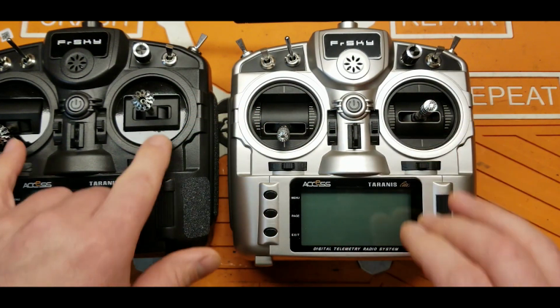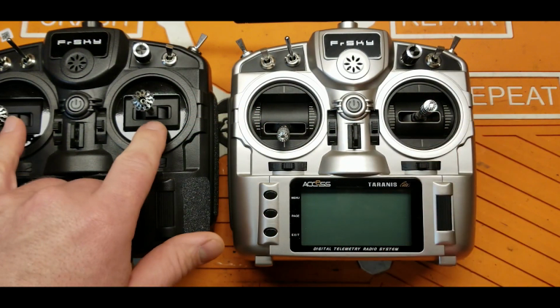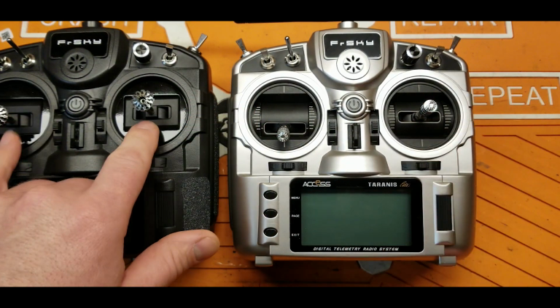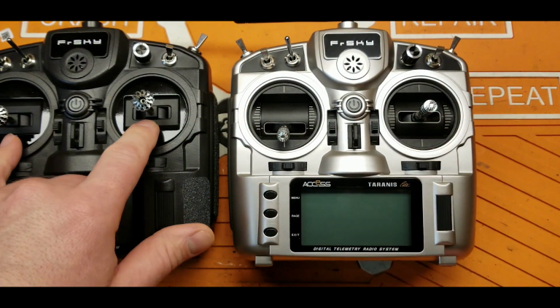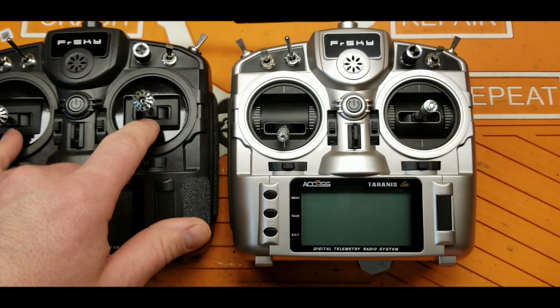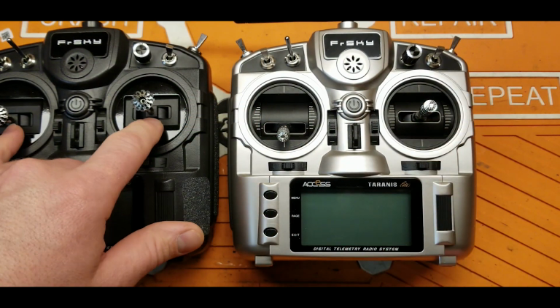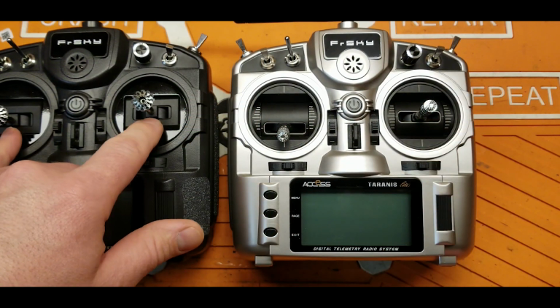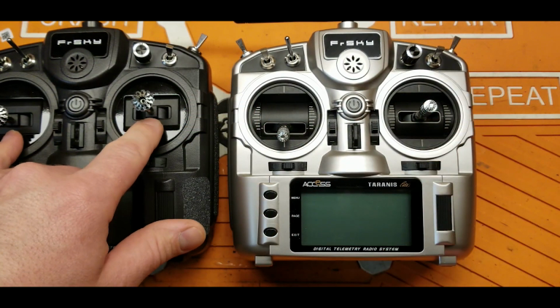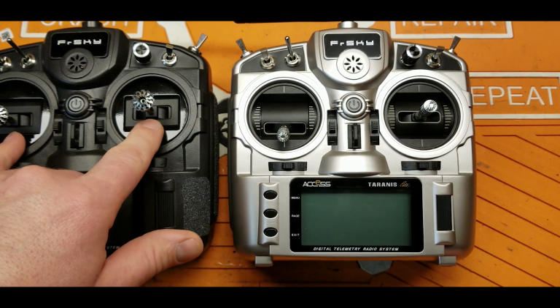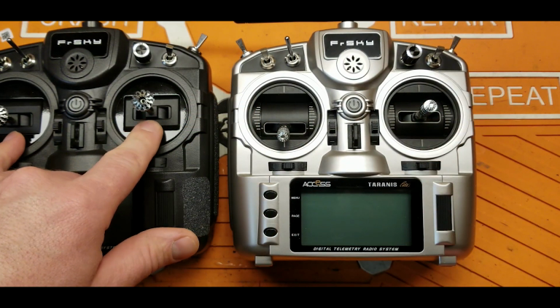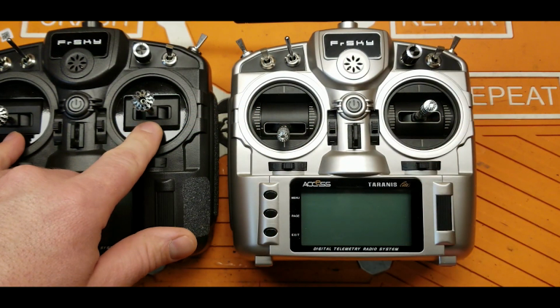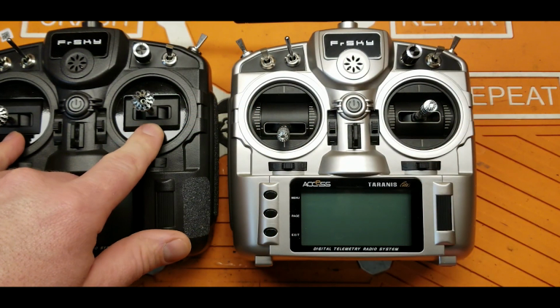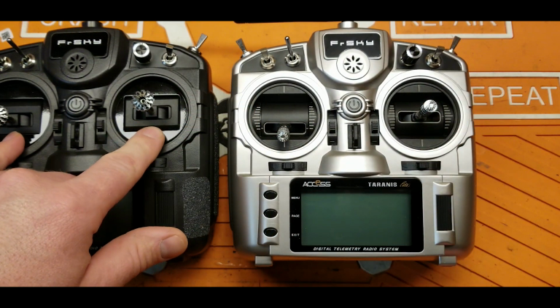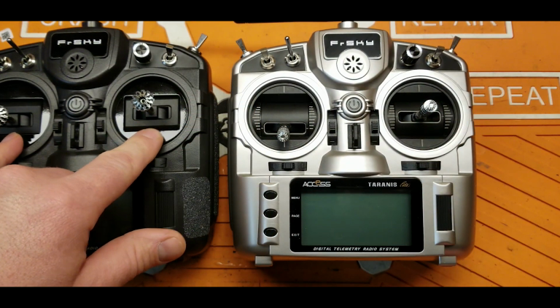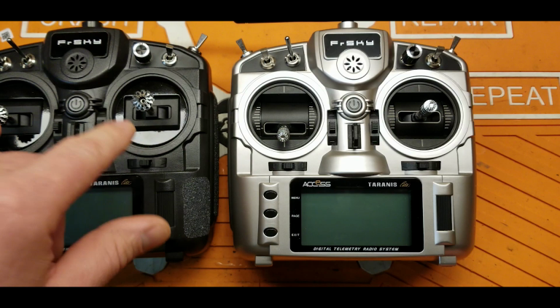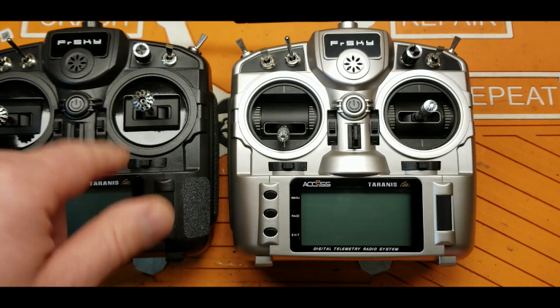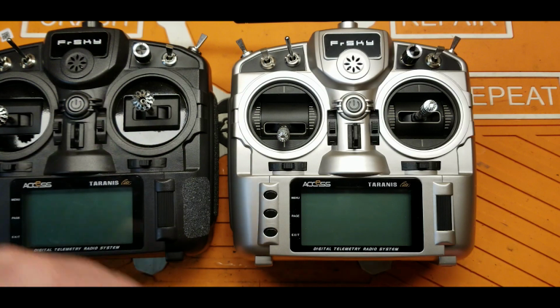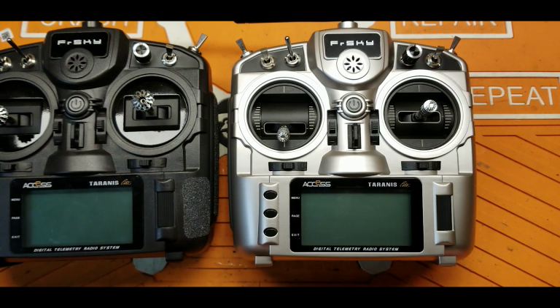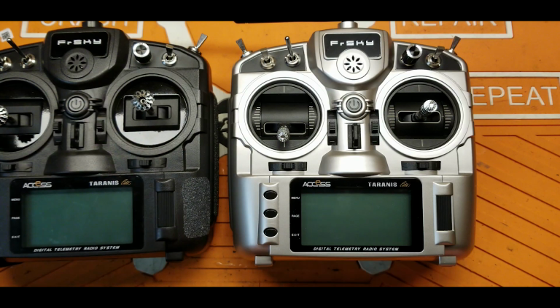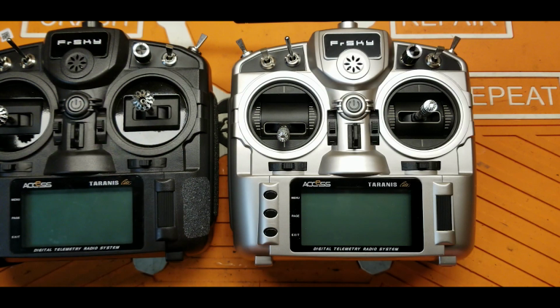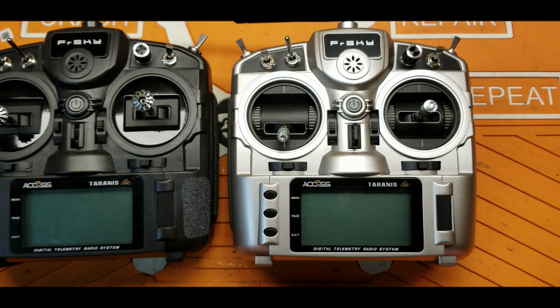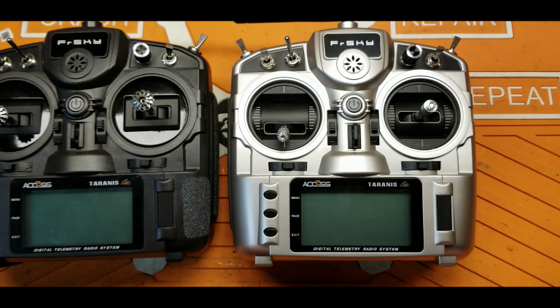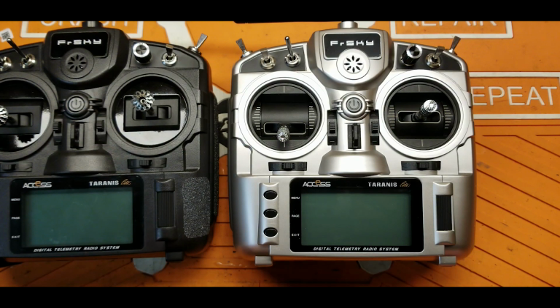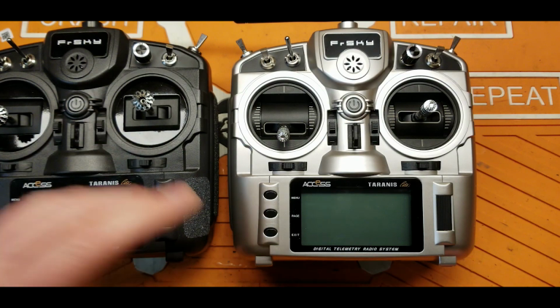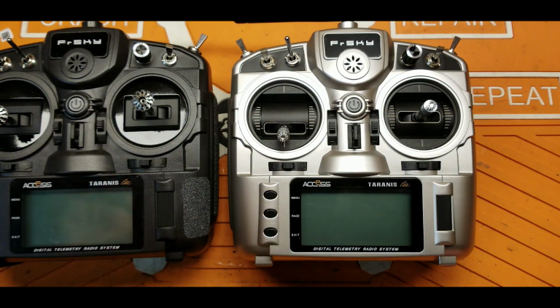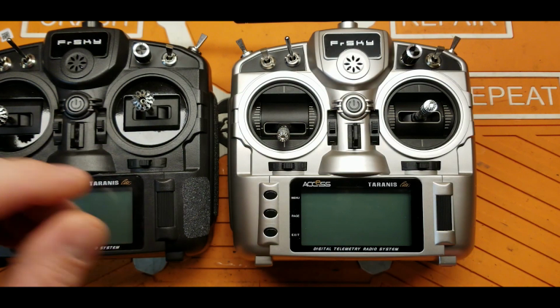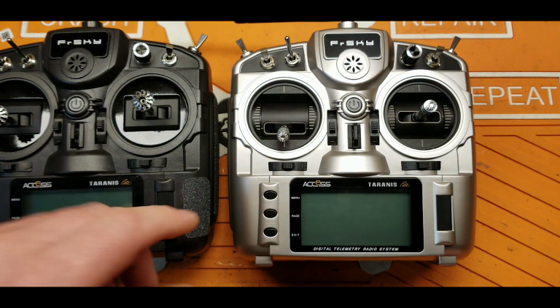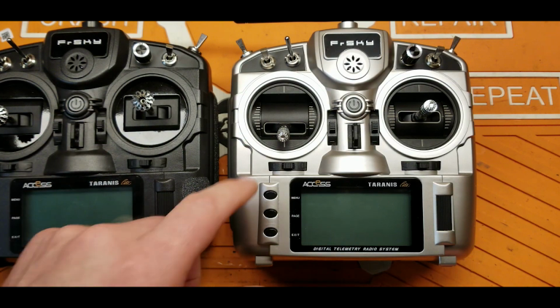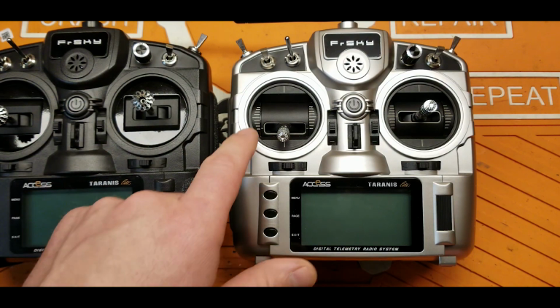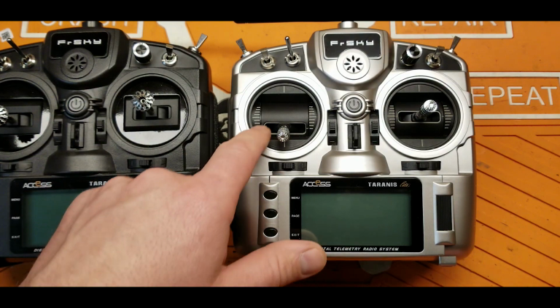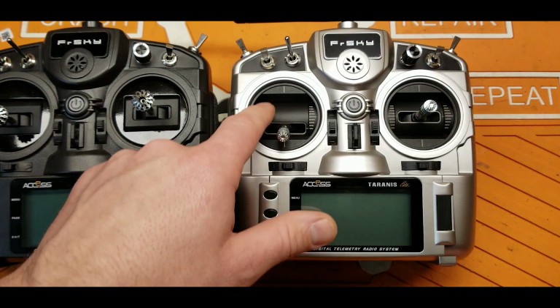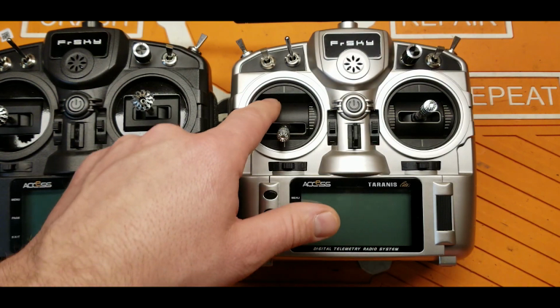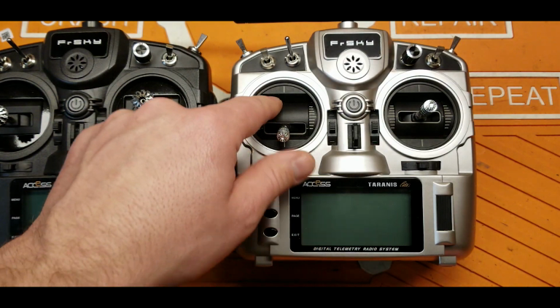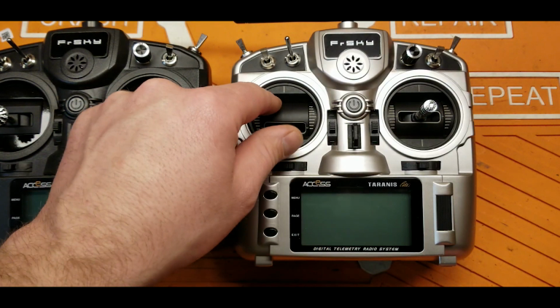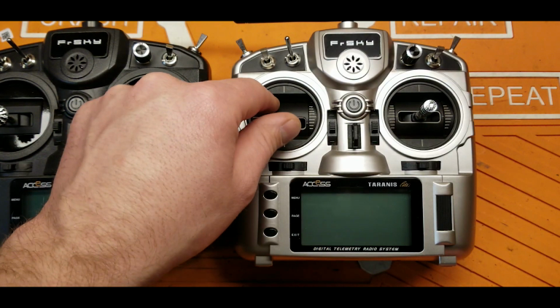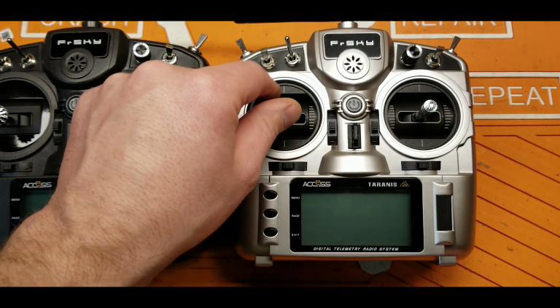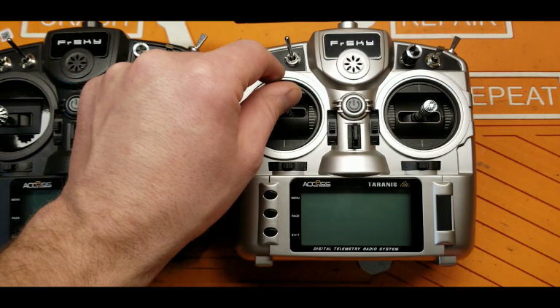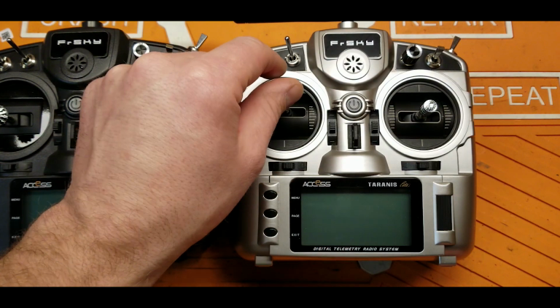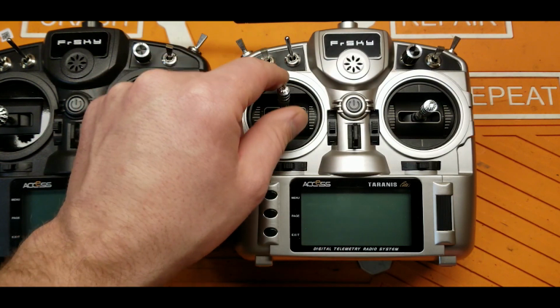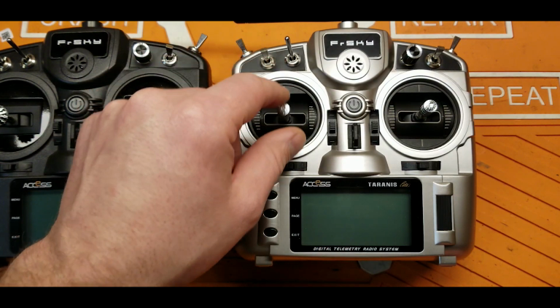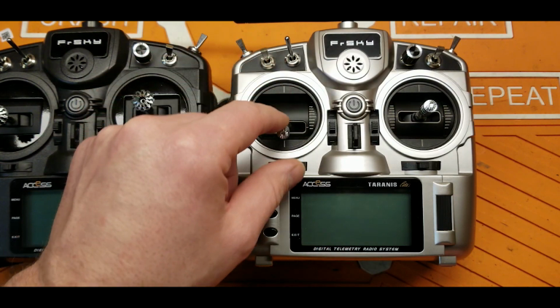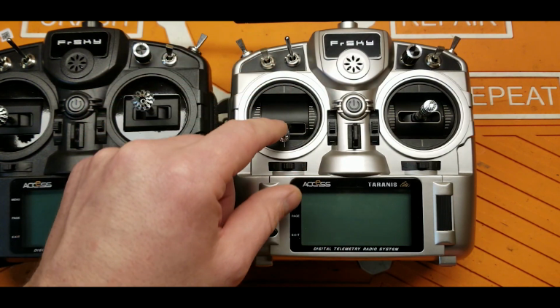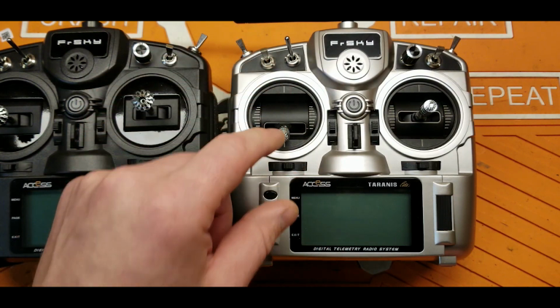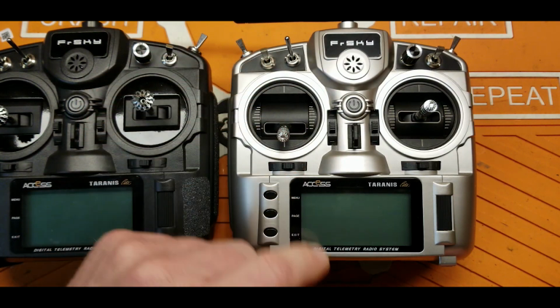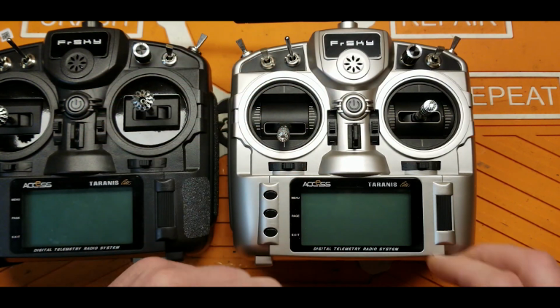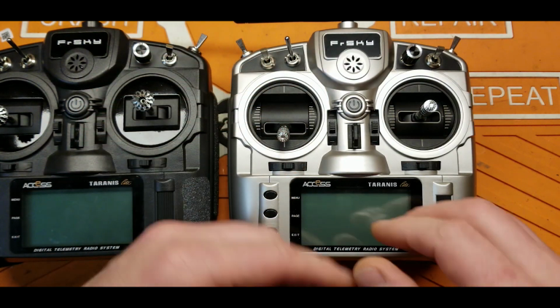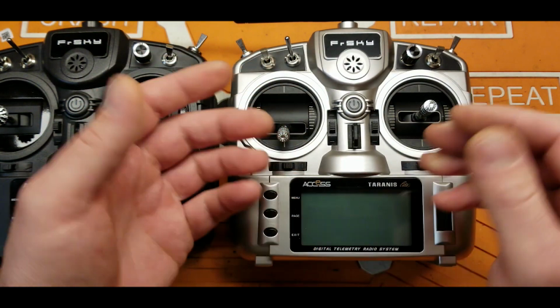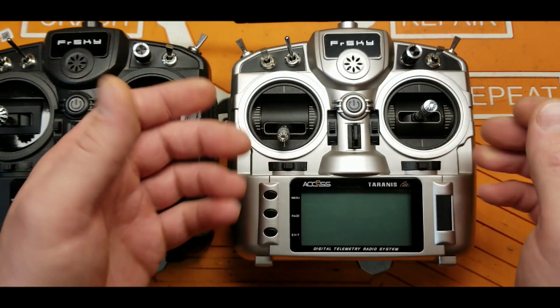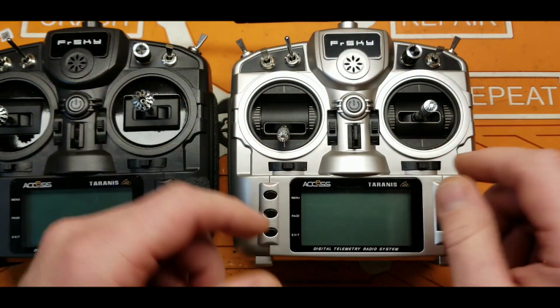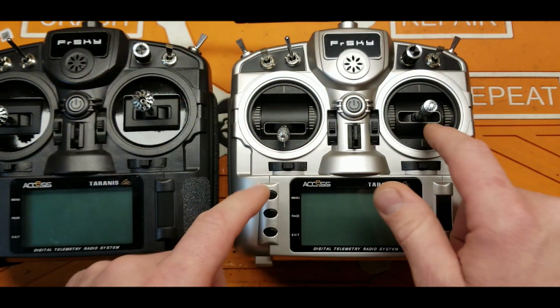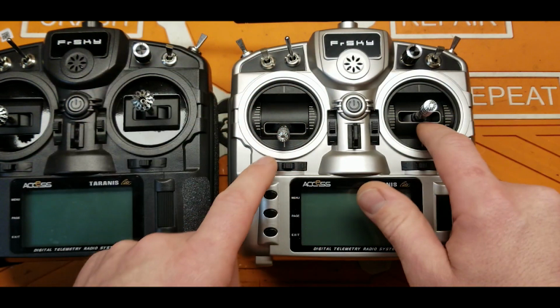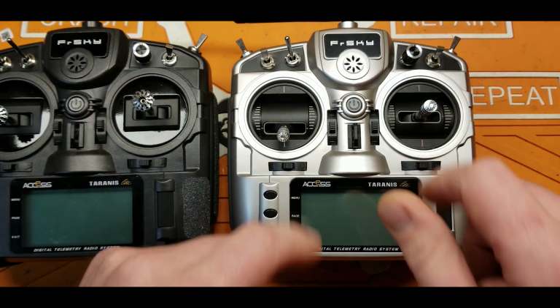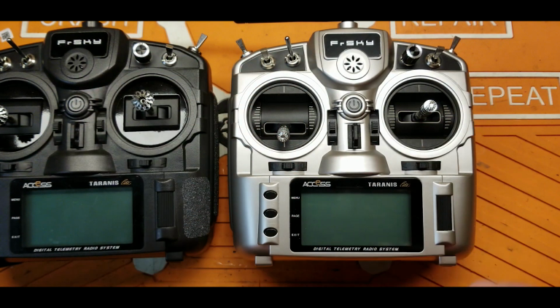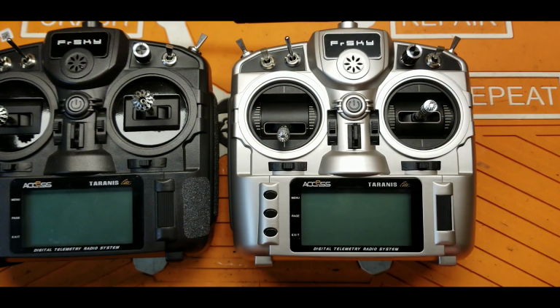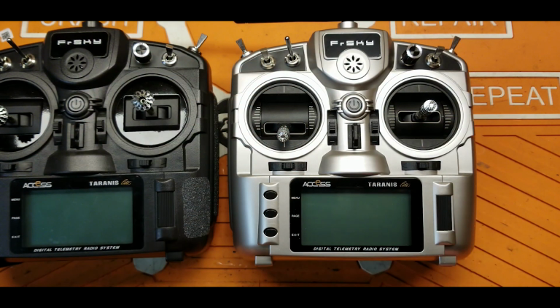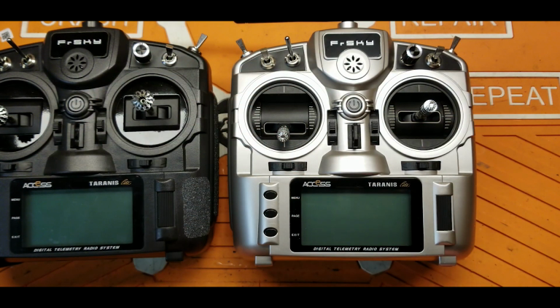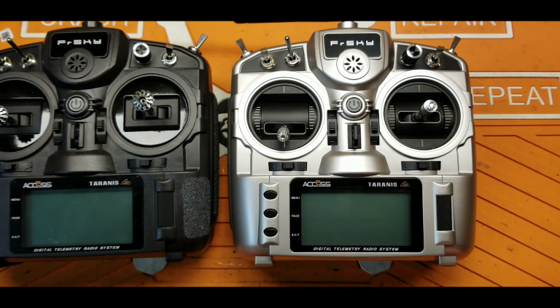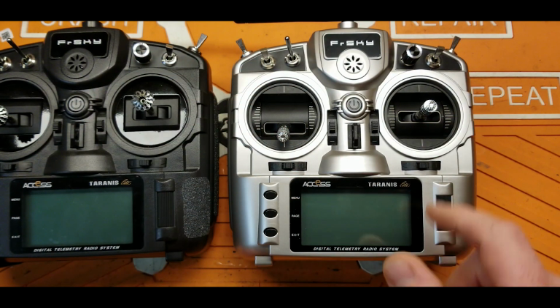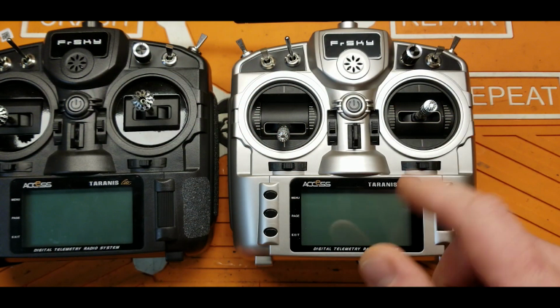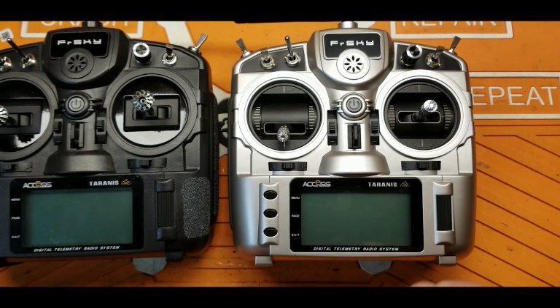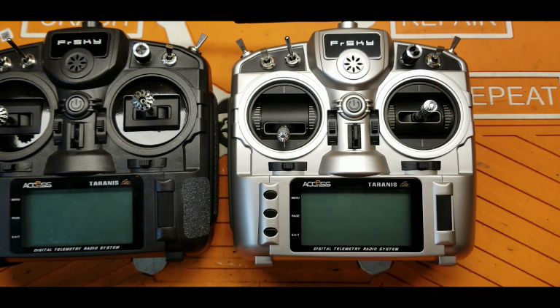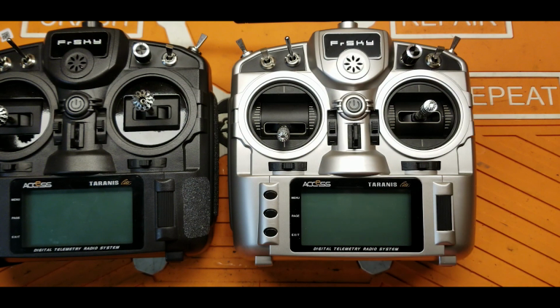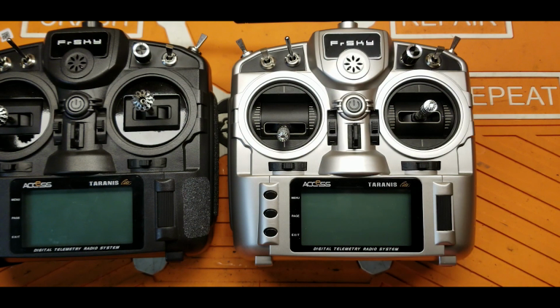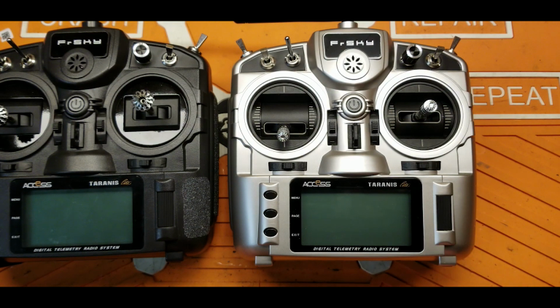Another big difference is these are Hall Effect gimbals. All the work I put into installing Hall Effect gimbals into this one — they went ahead and released it with Hall Effect gimbals pre-installed.